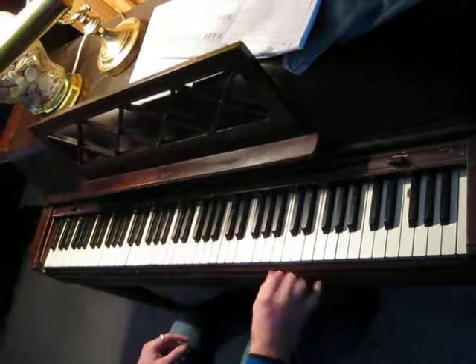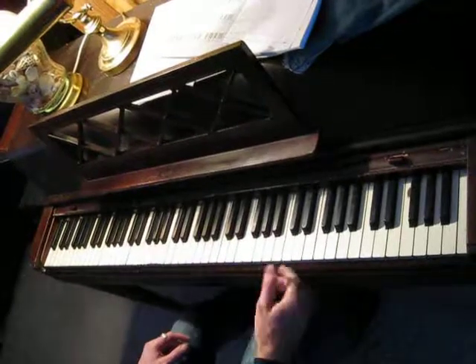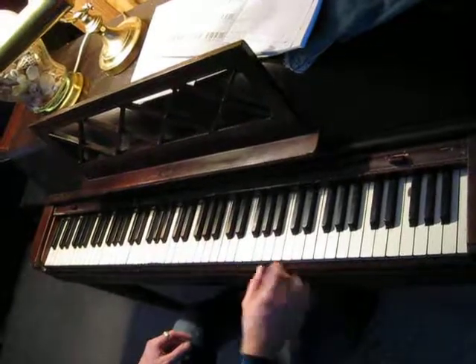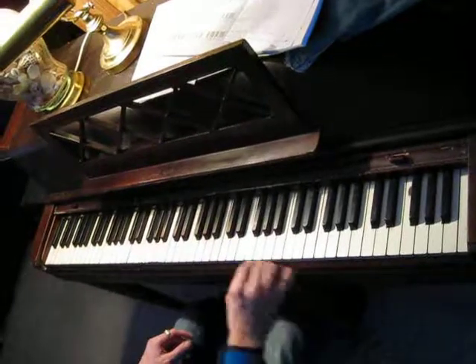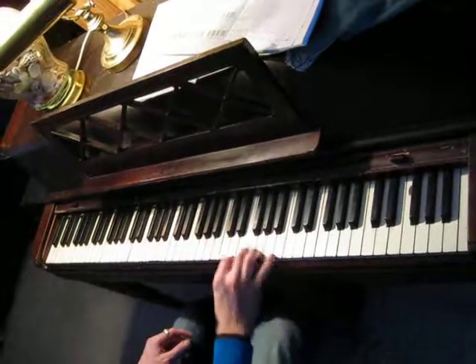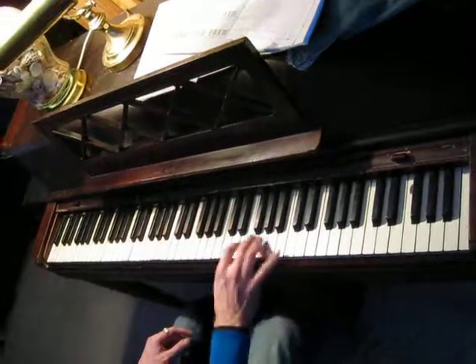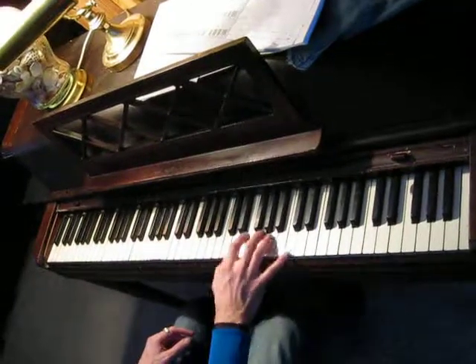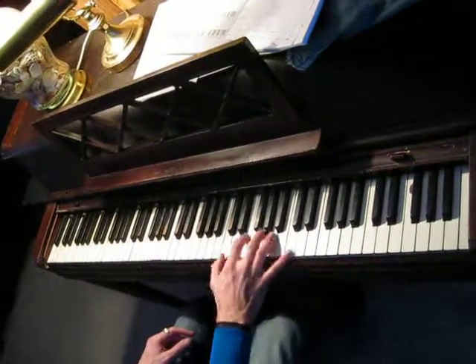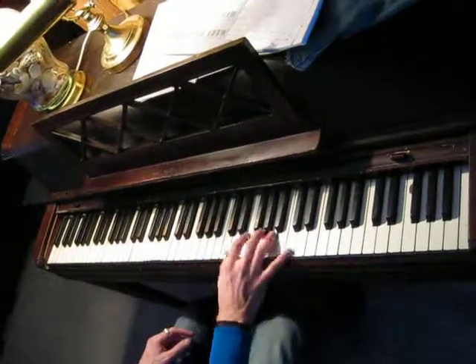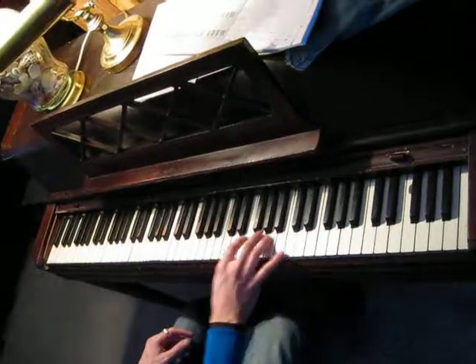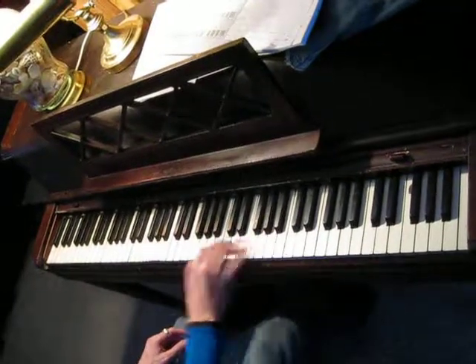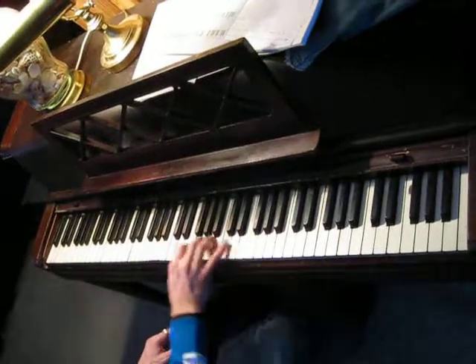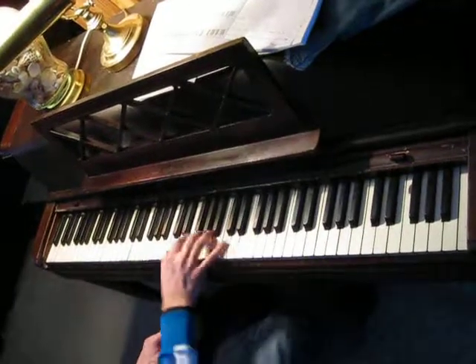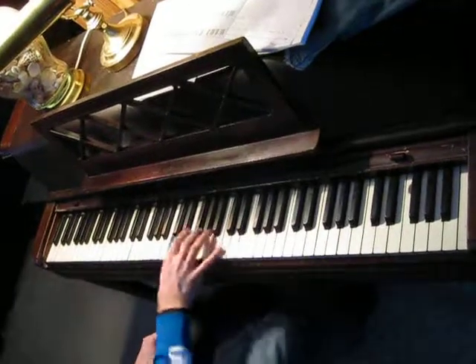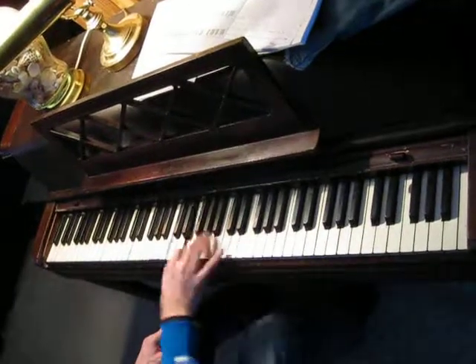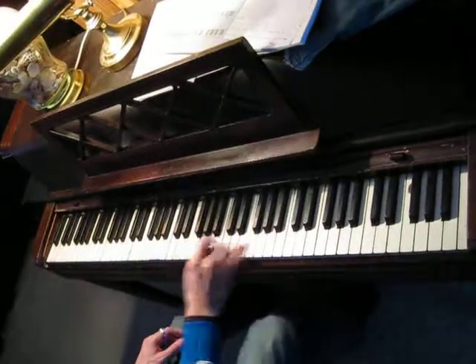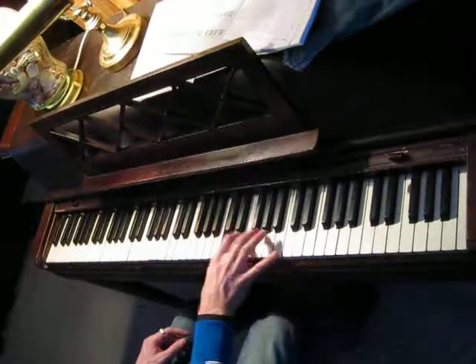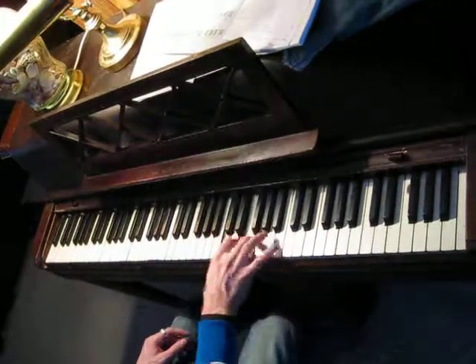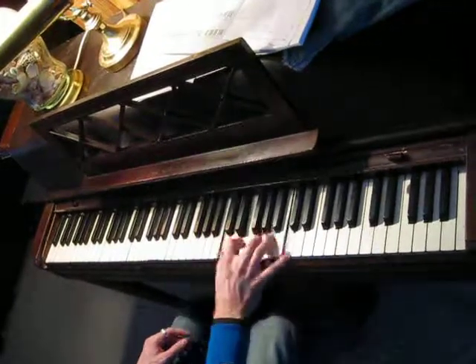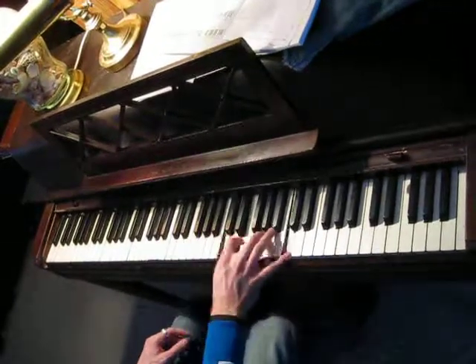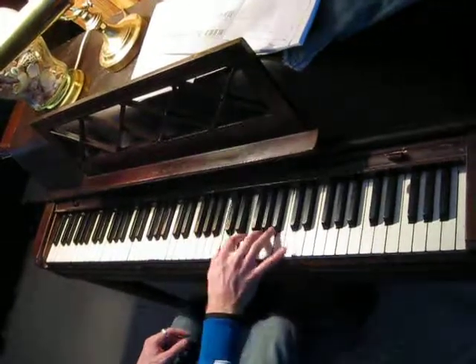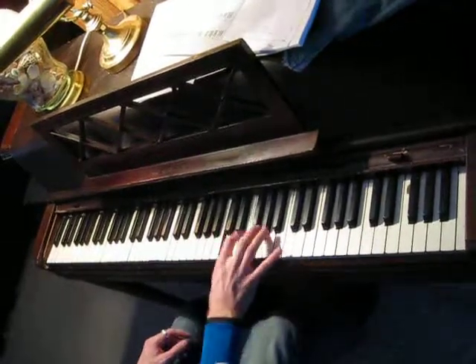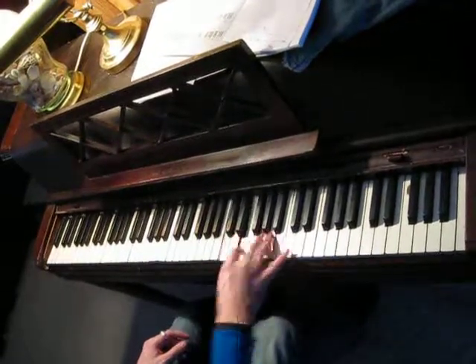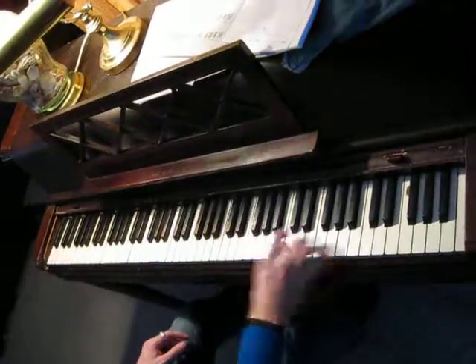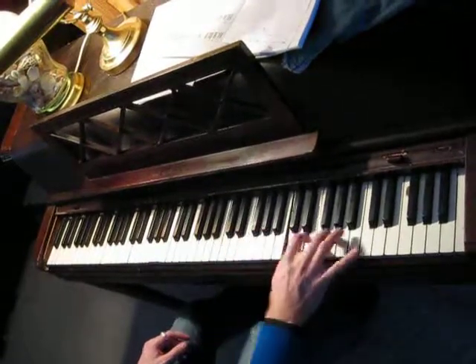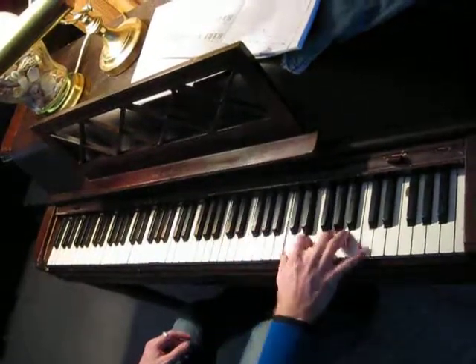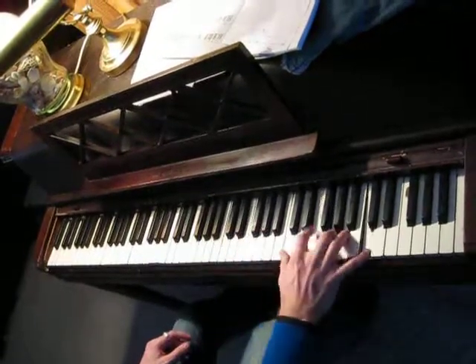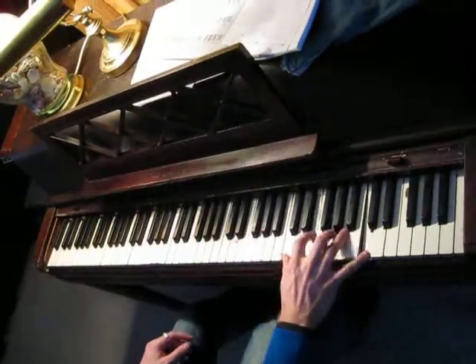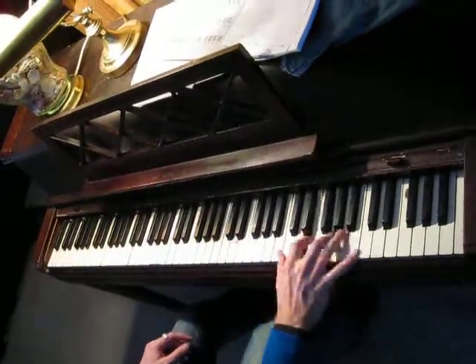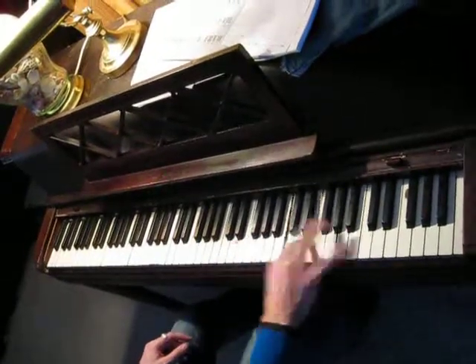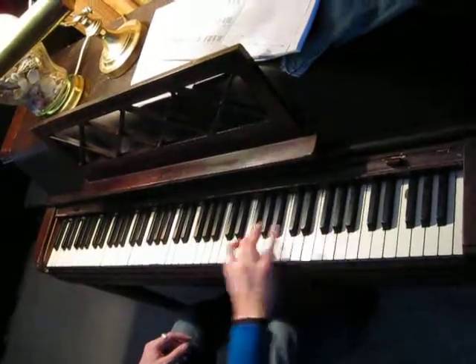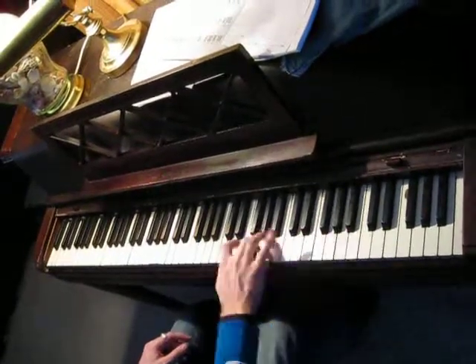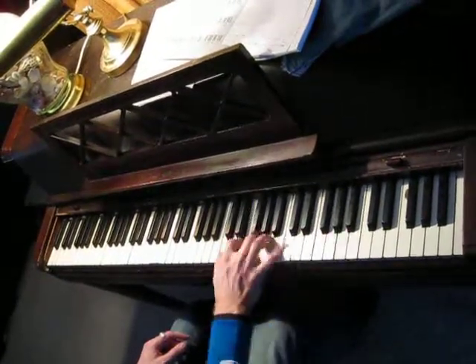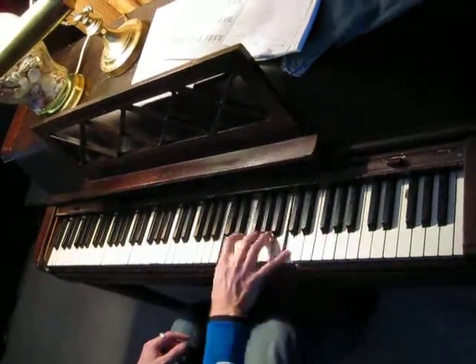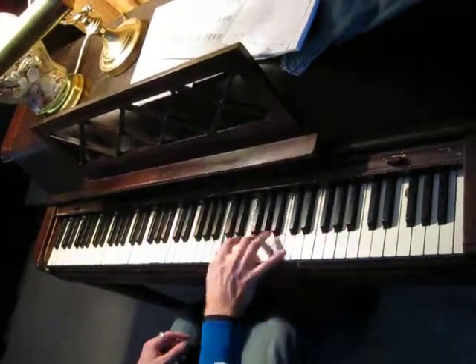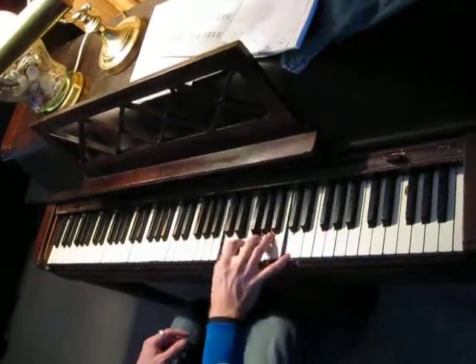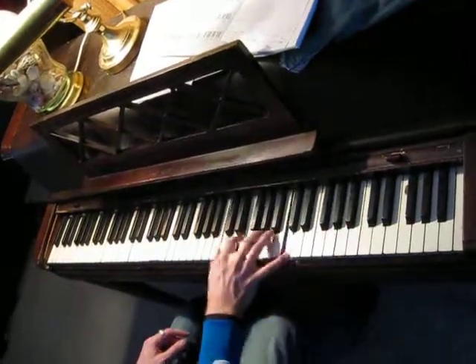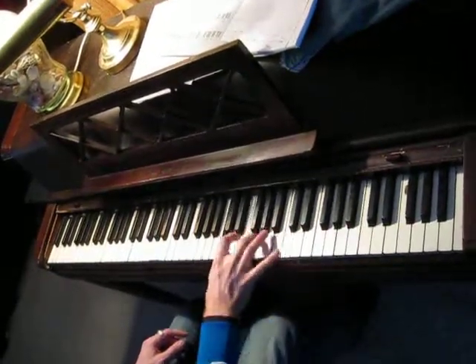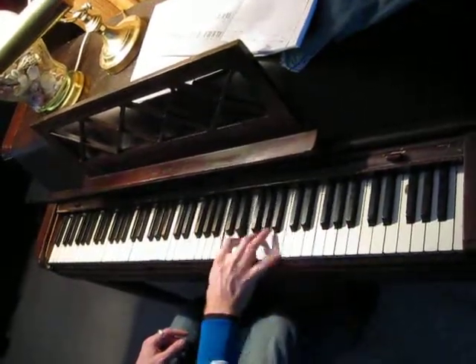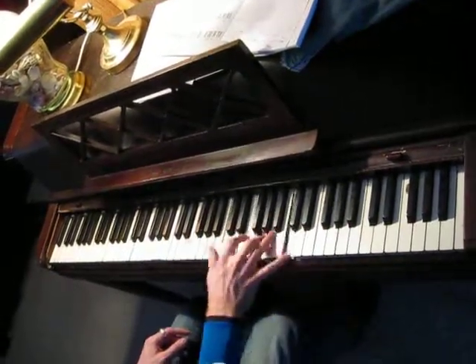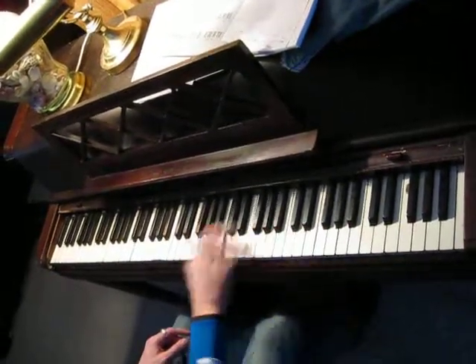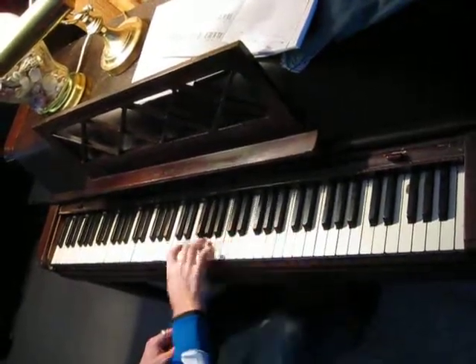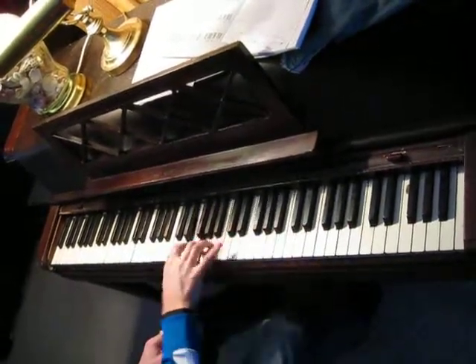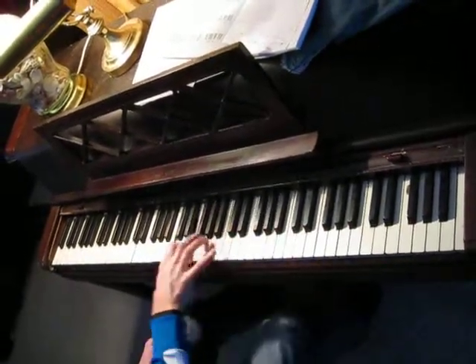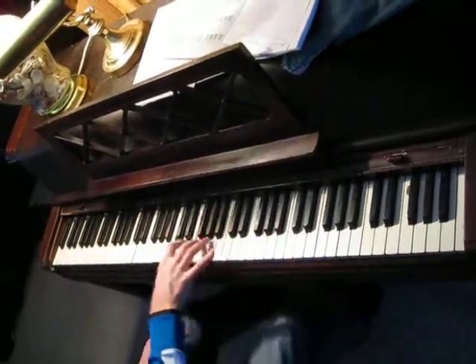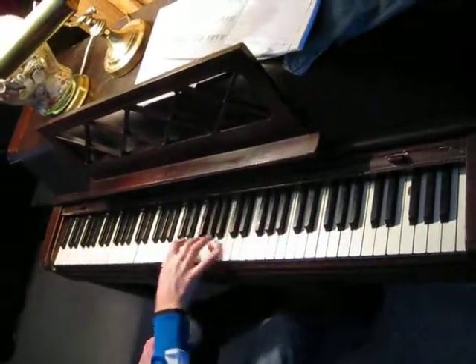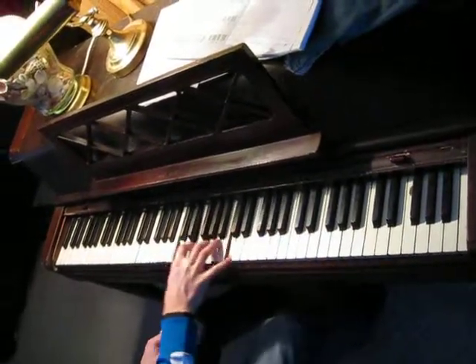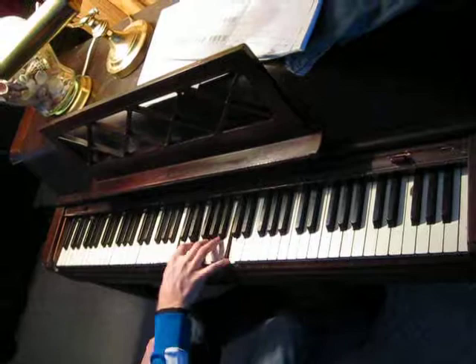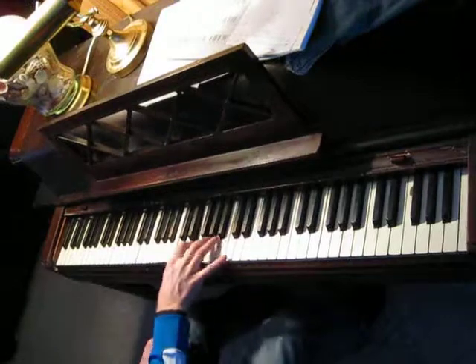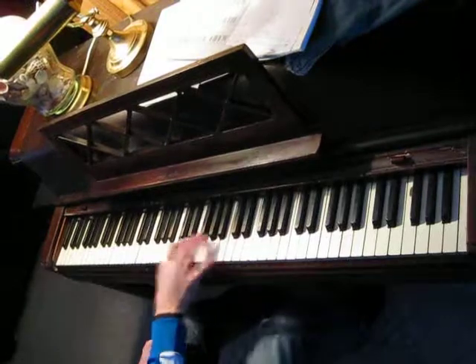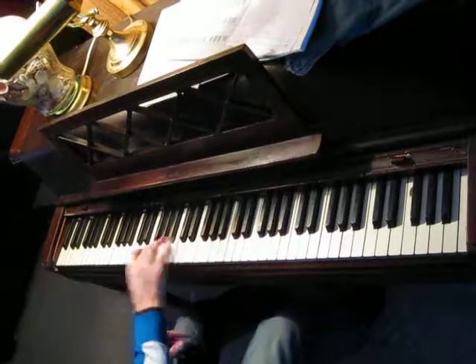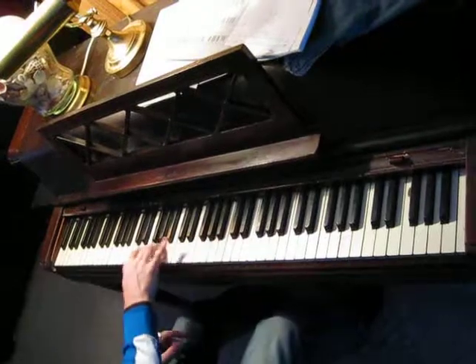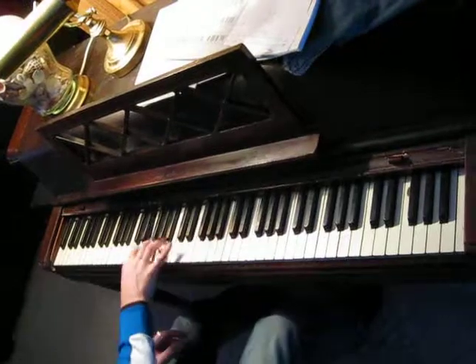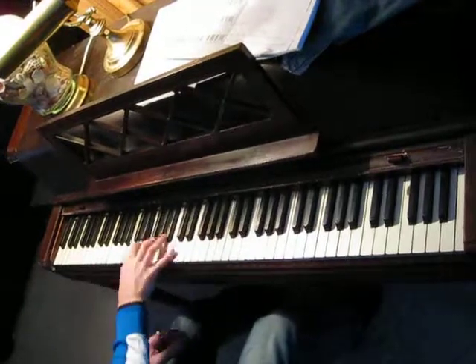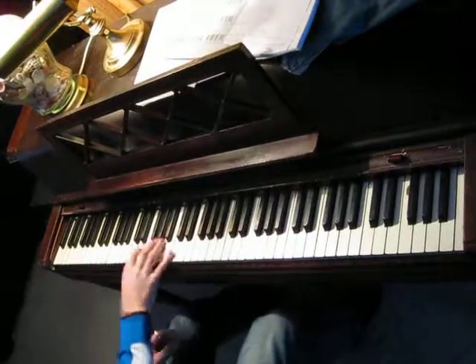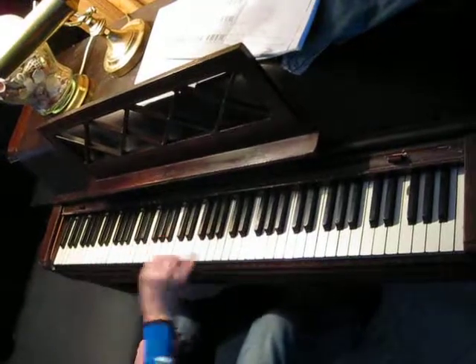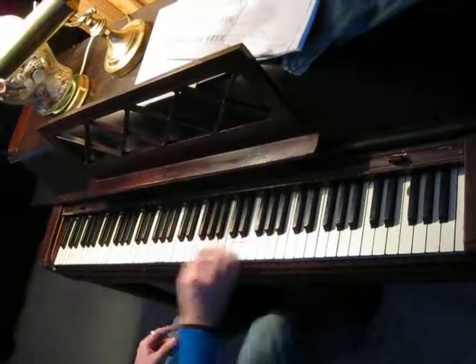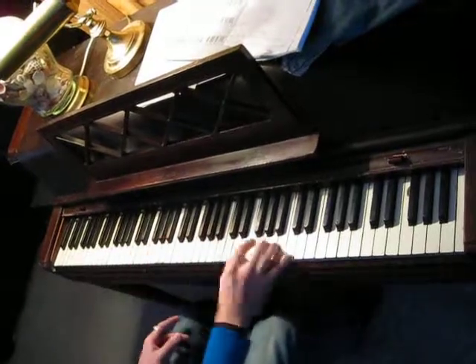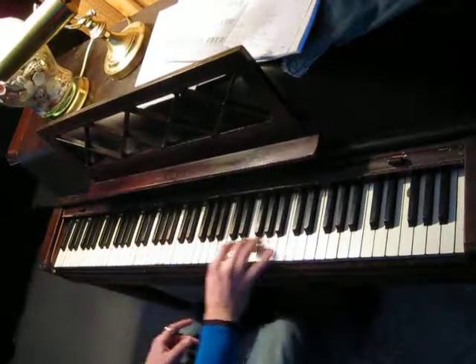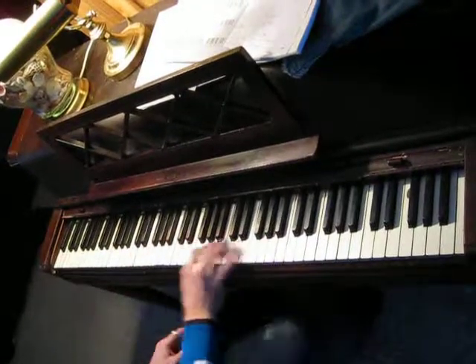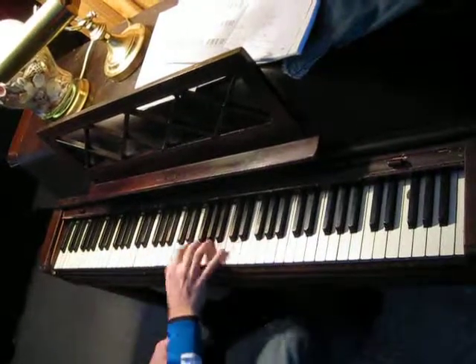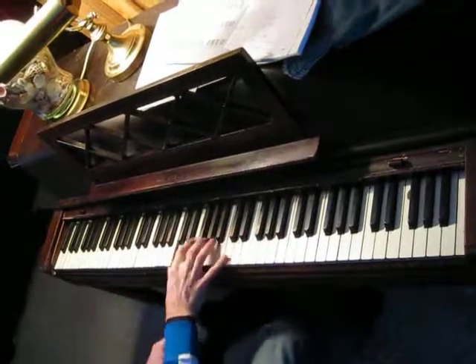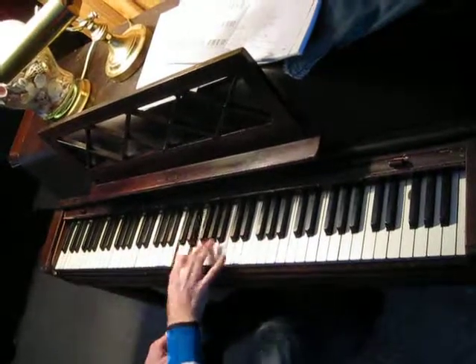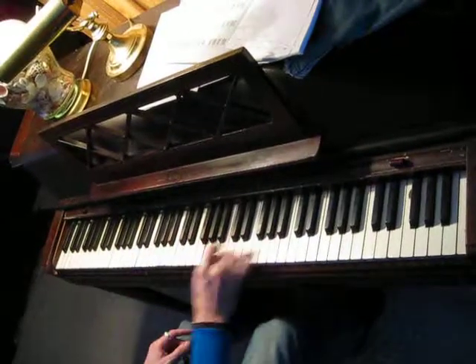Or you can play a chord. You can do anything you want.